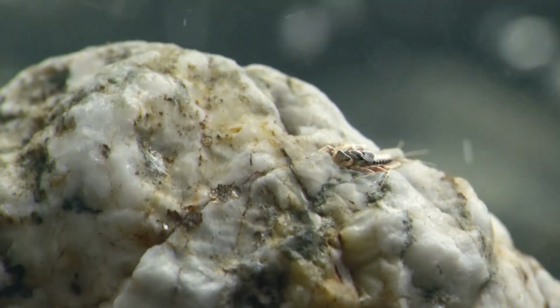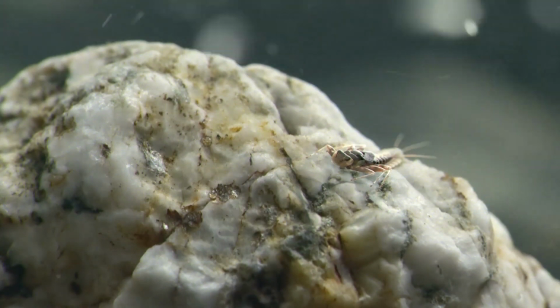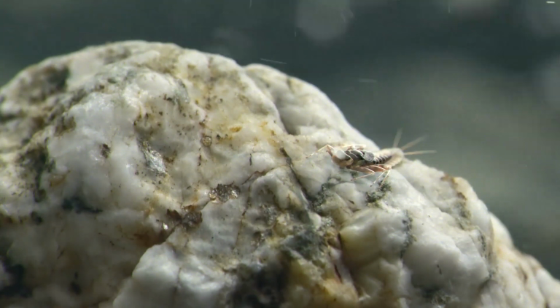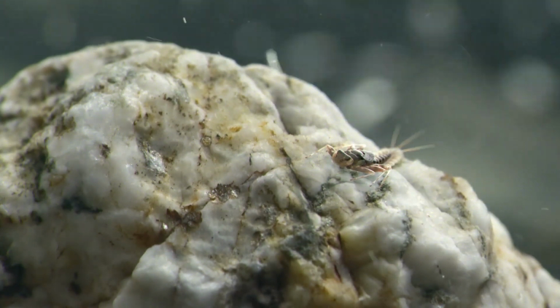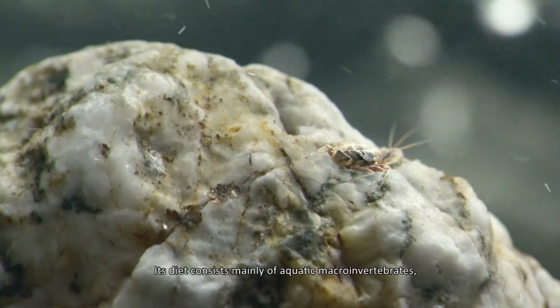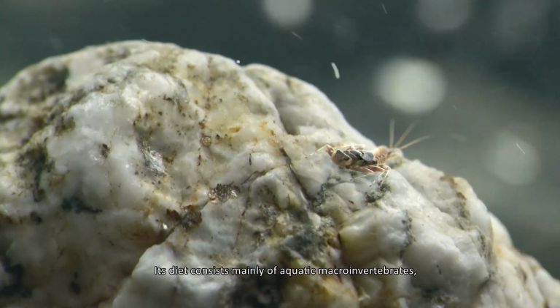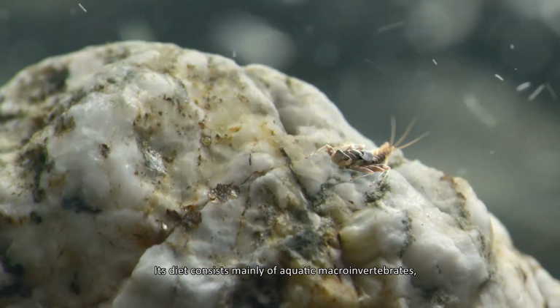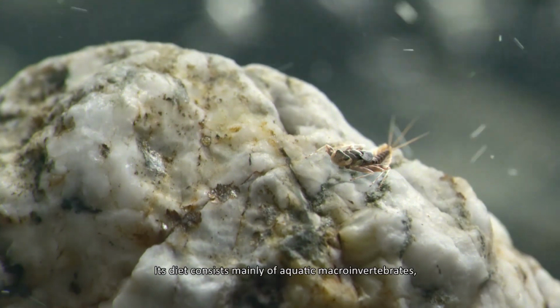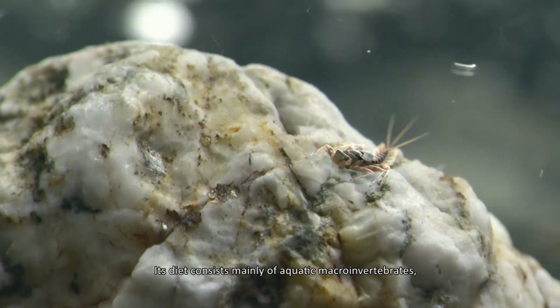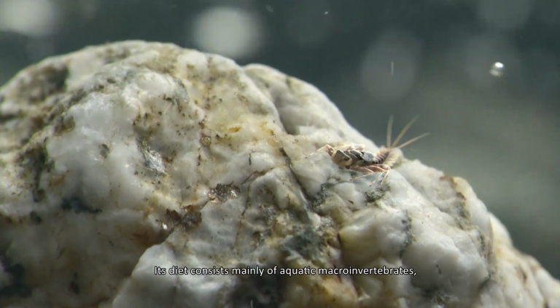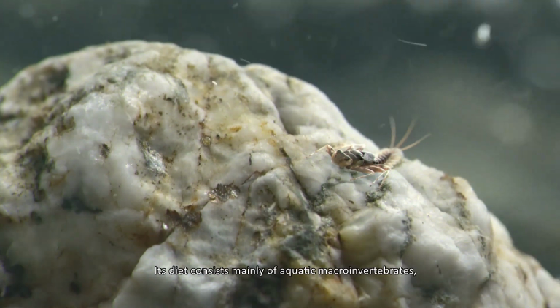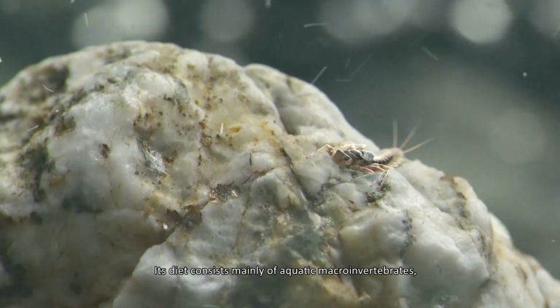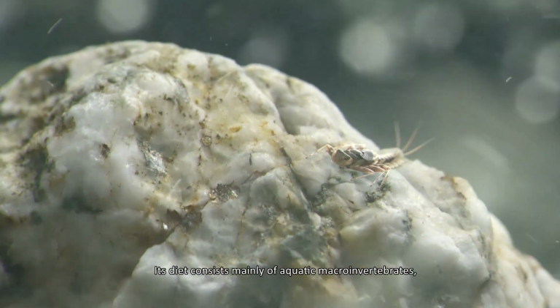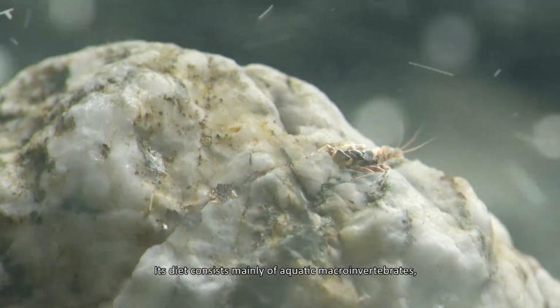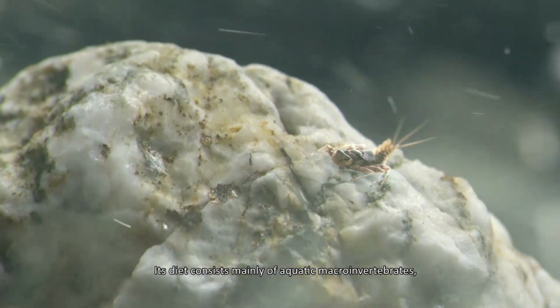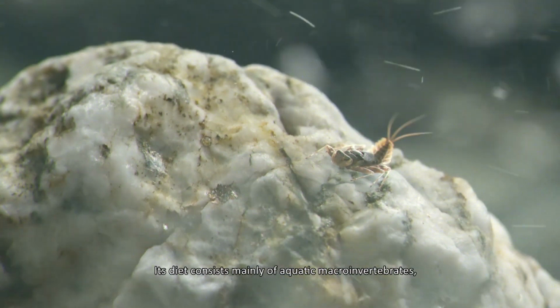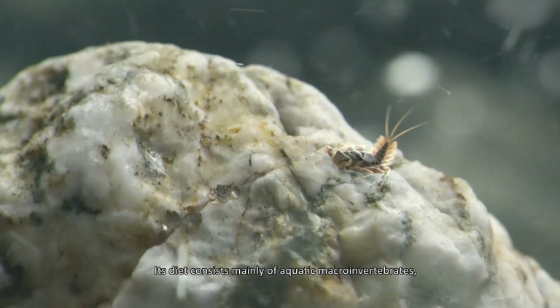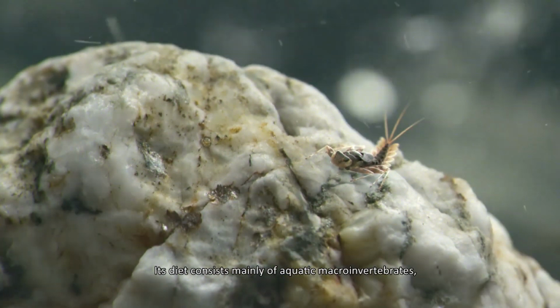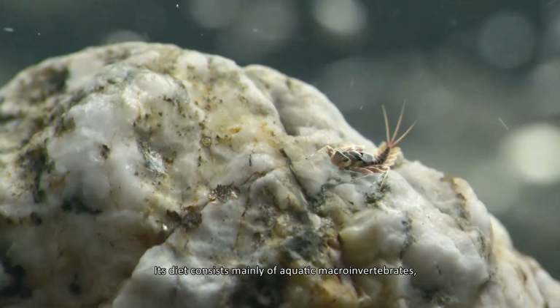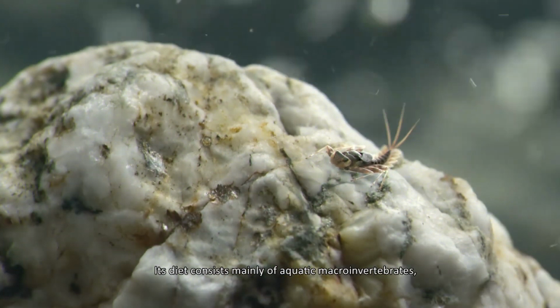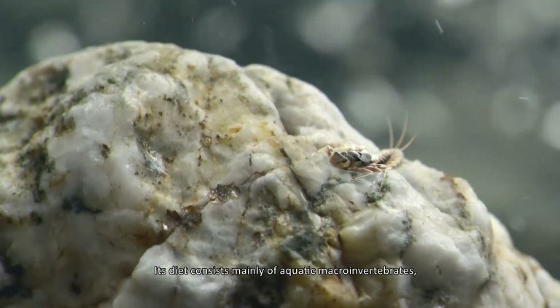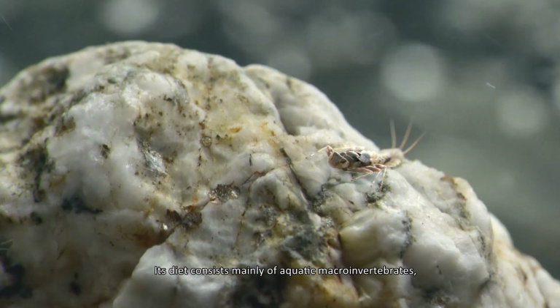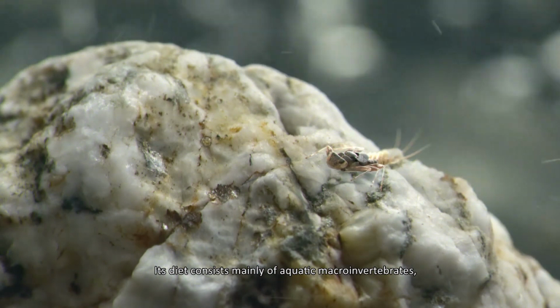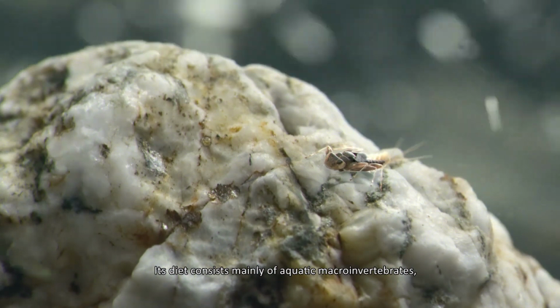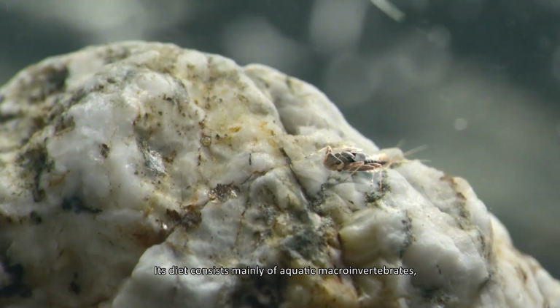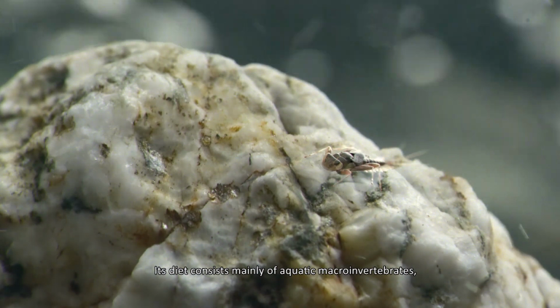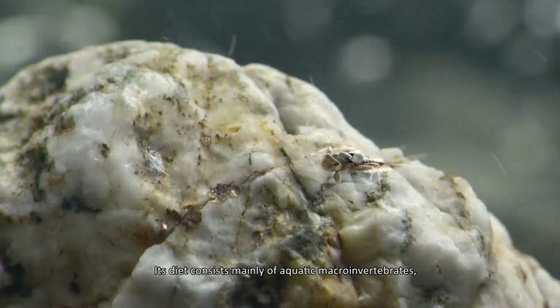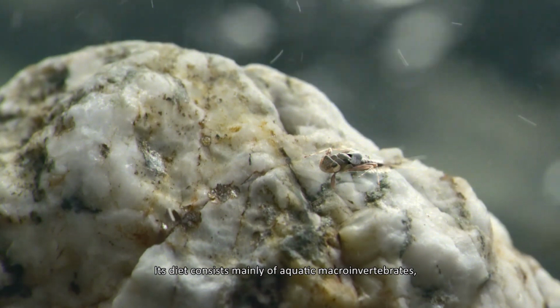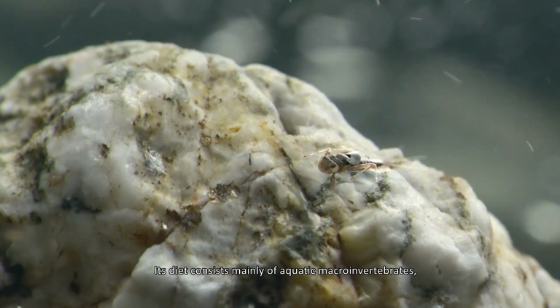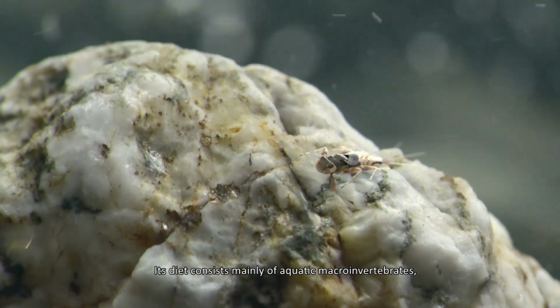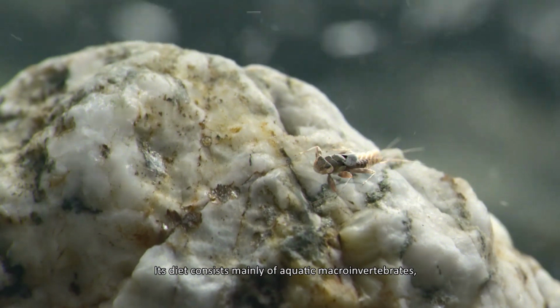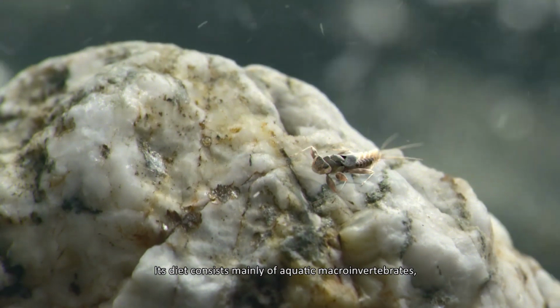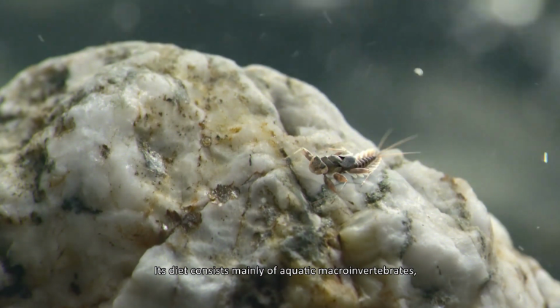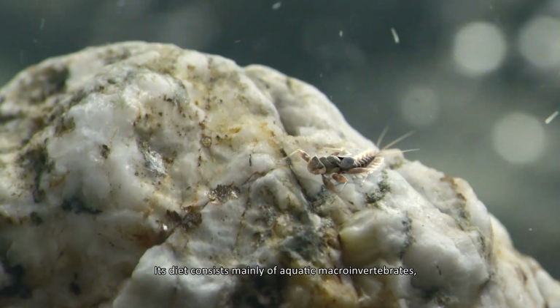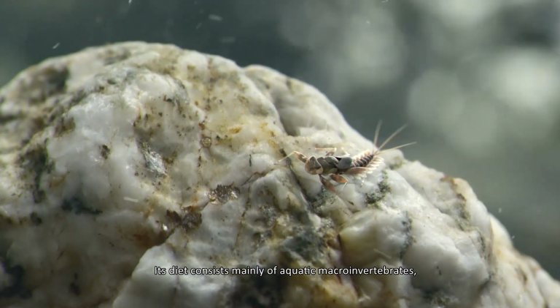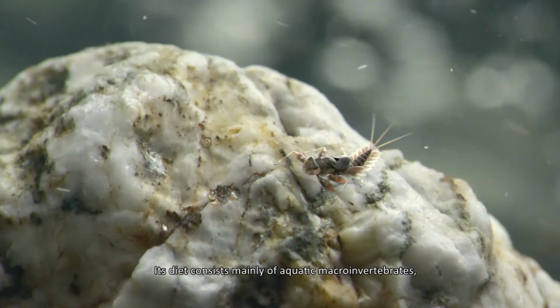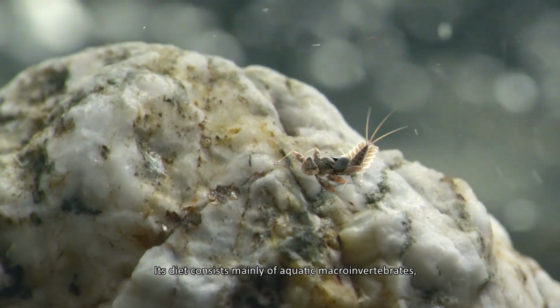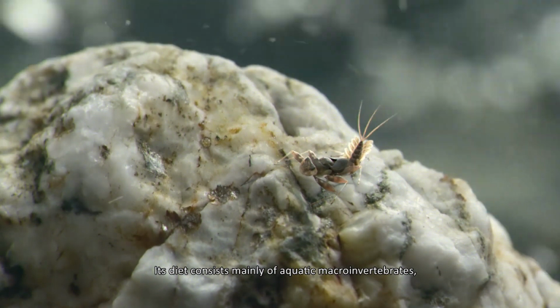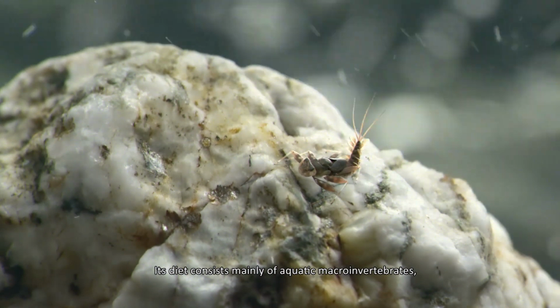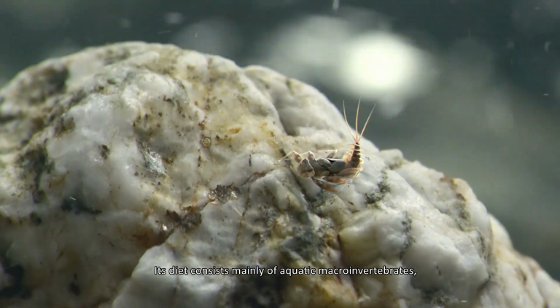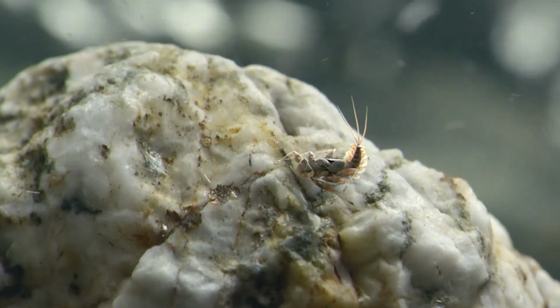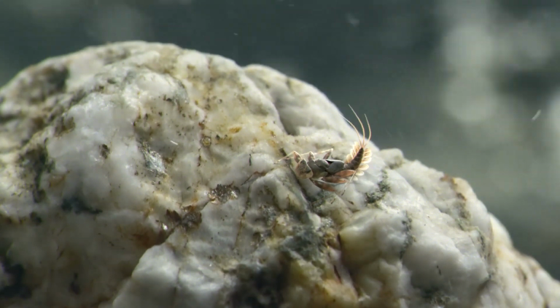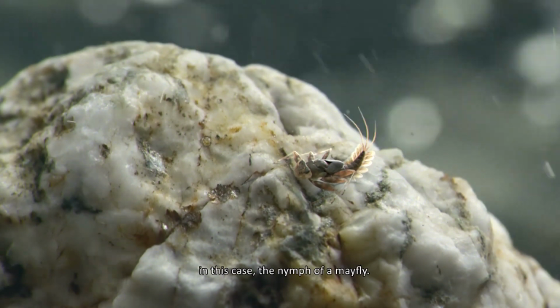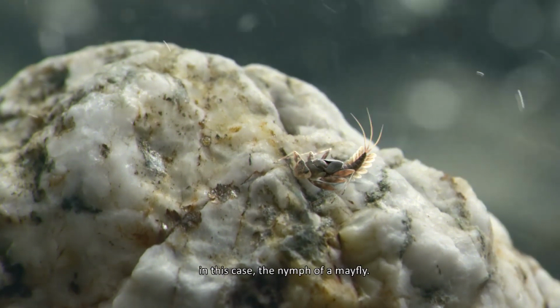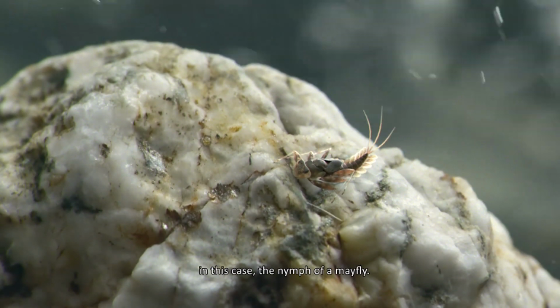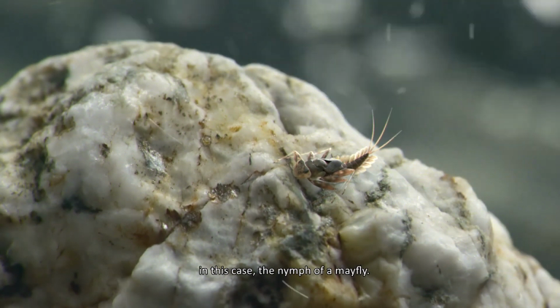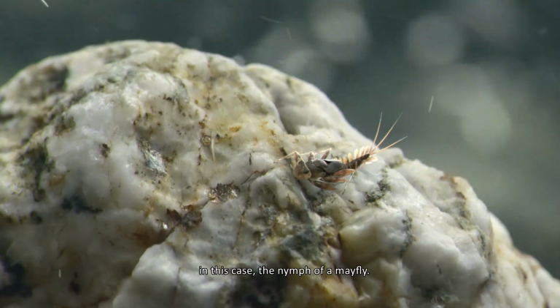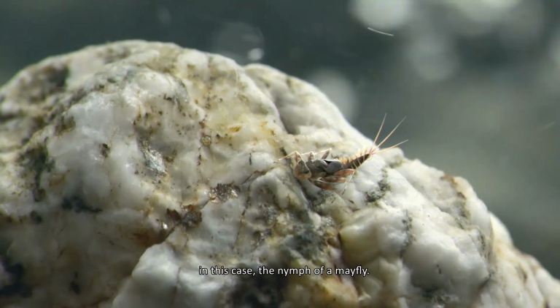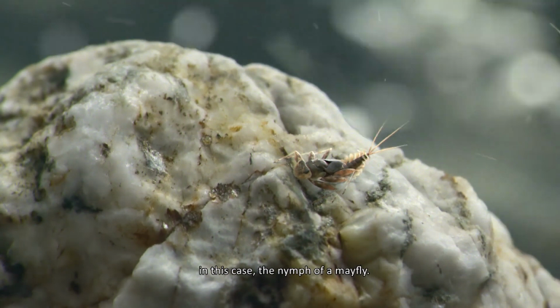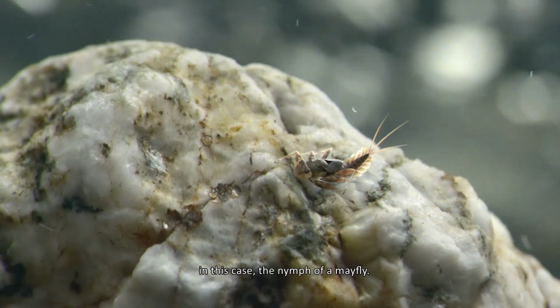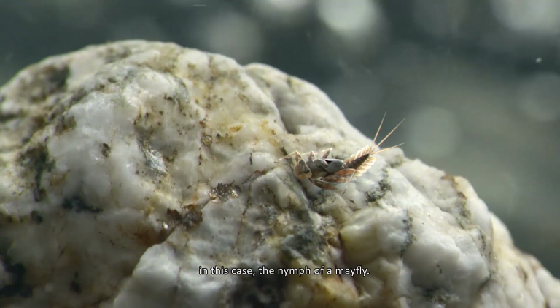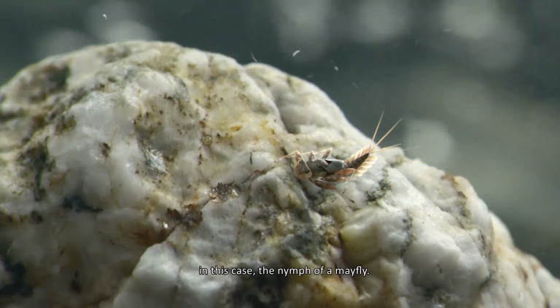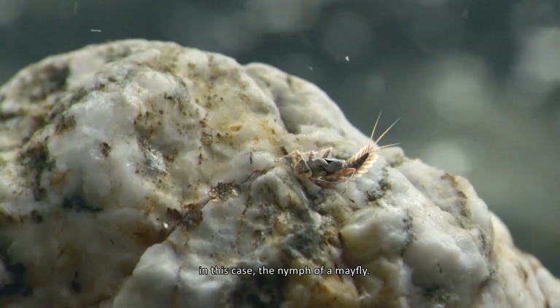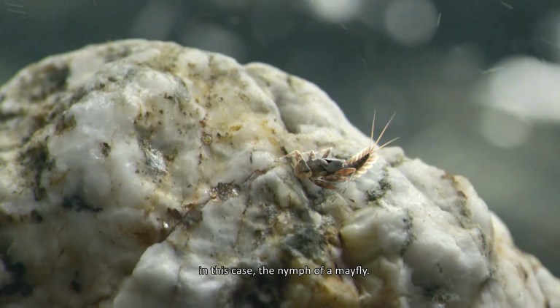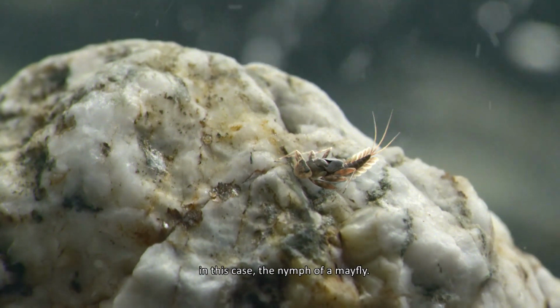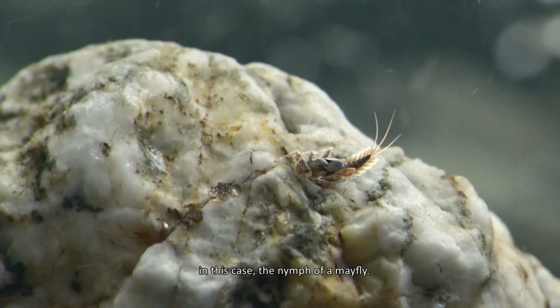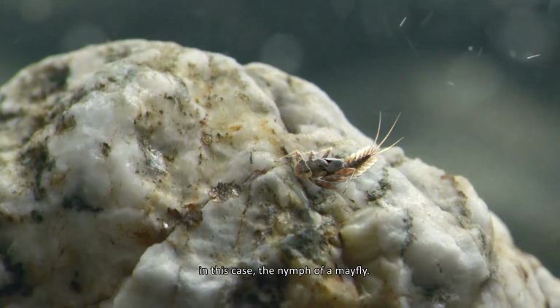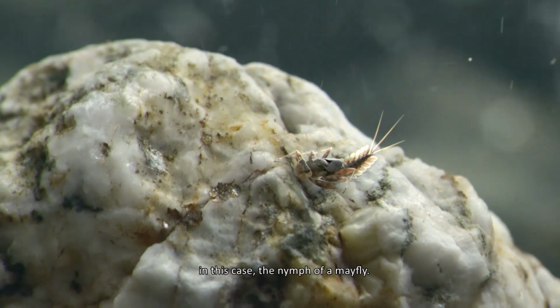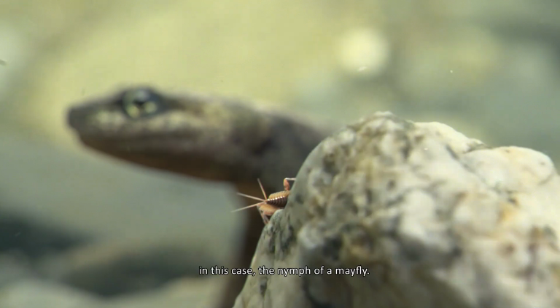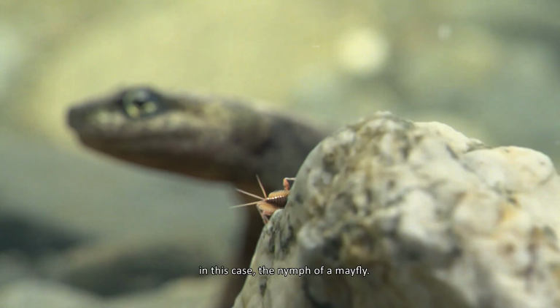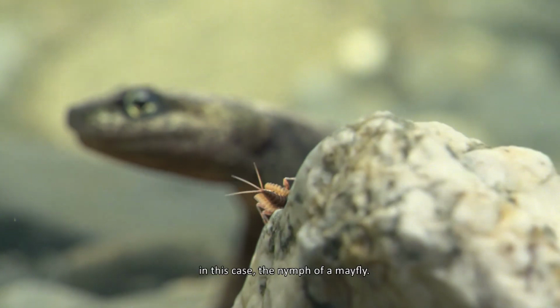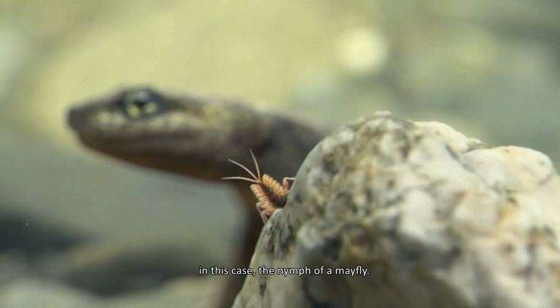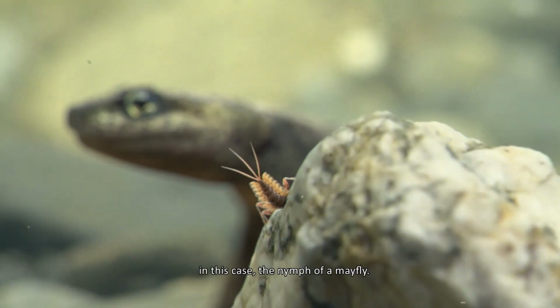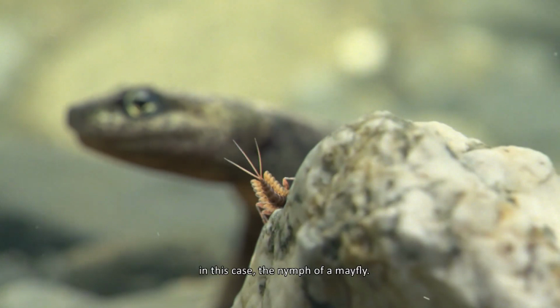Its diet consists mainly of aquatic macroinvertebrates, in this case the nymph of a mayfly.